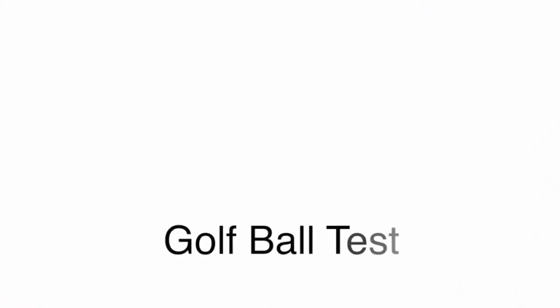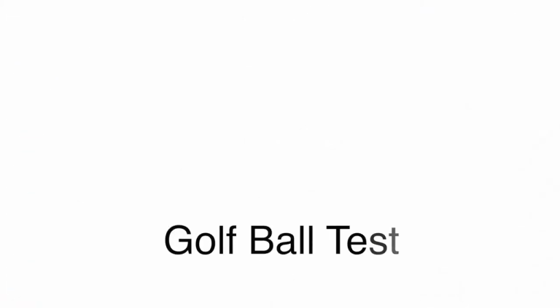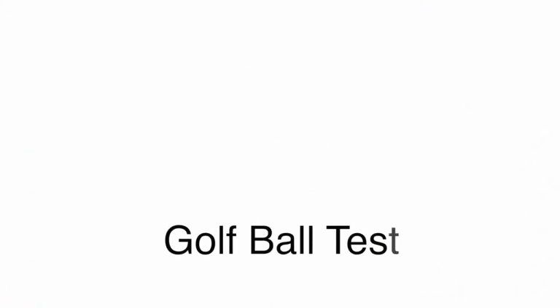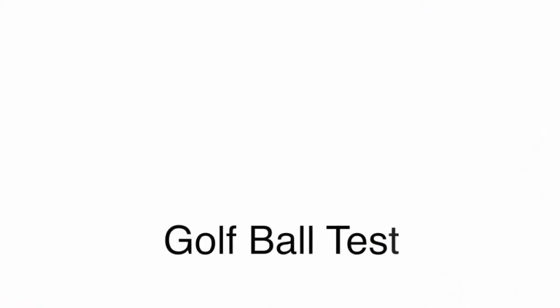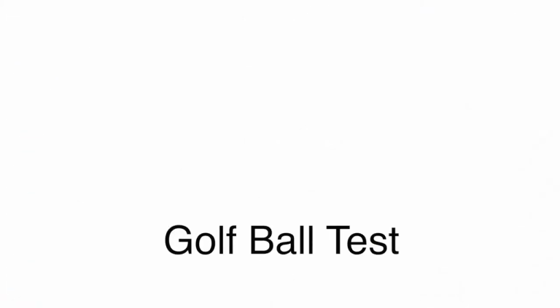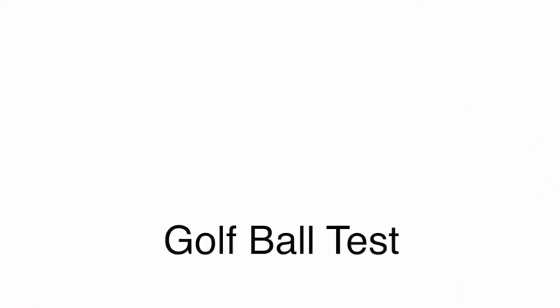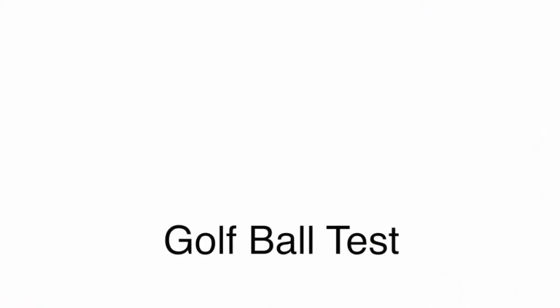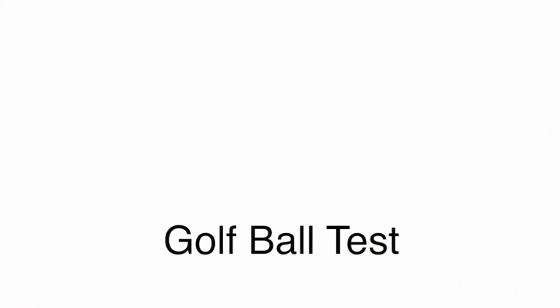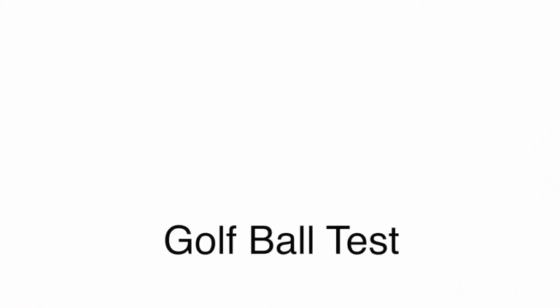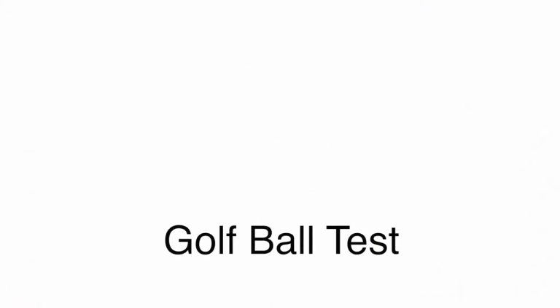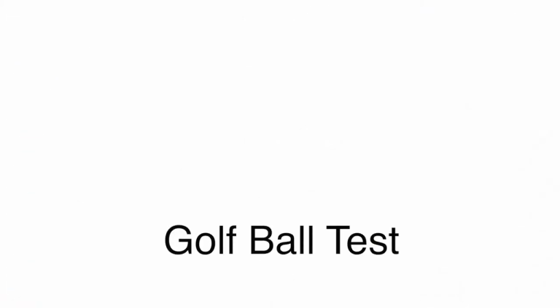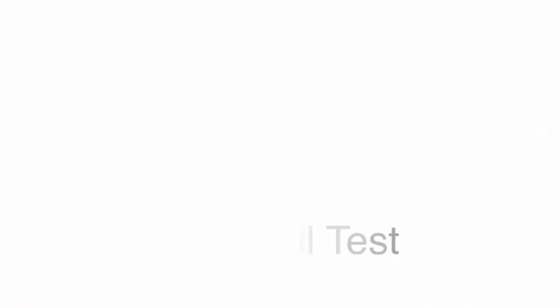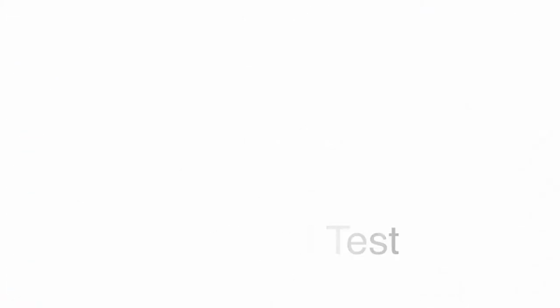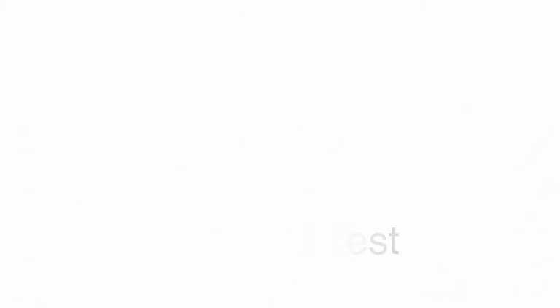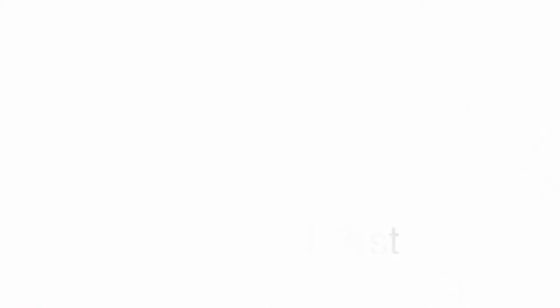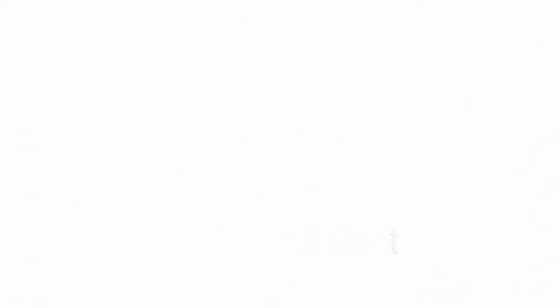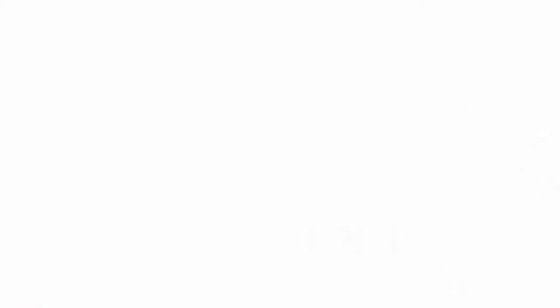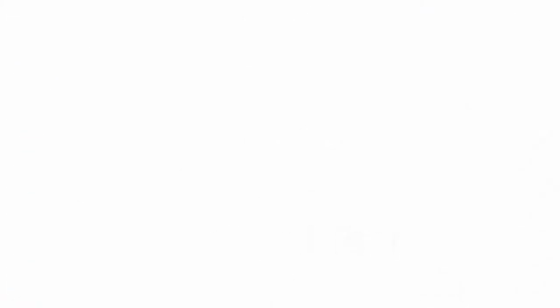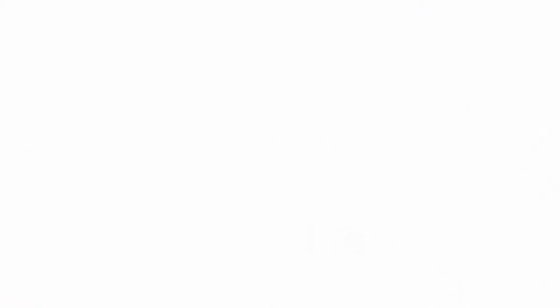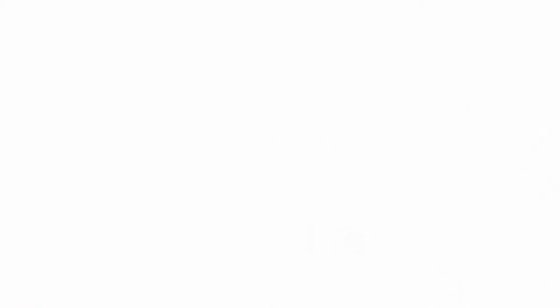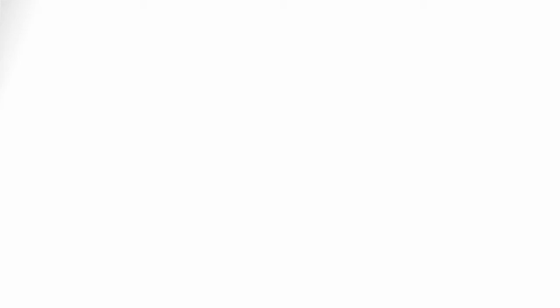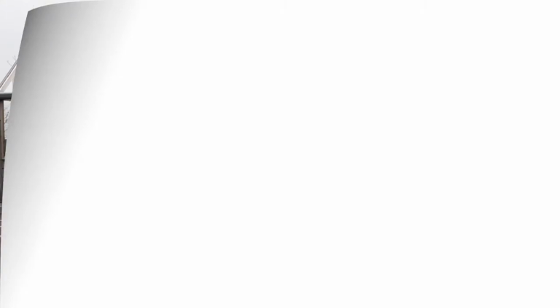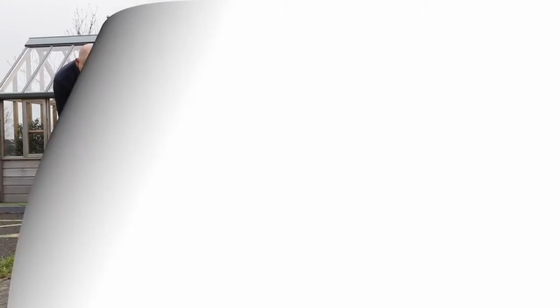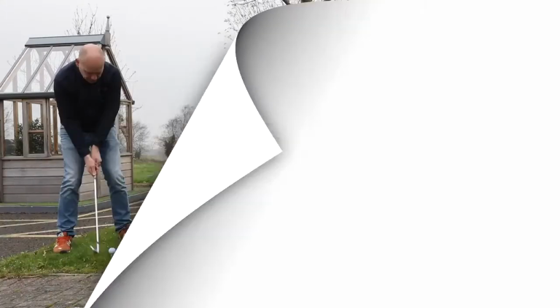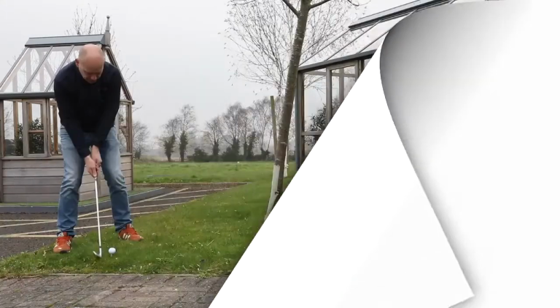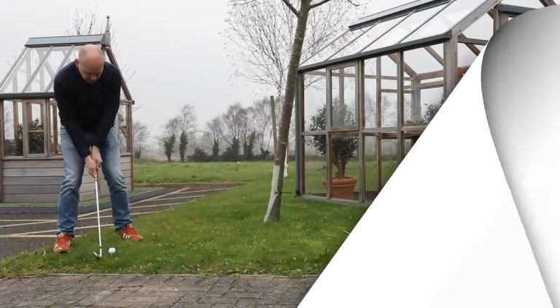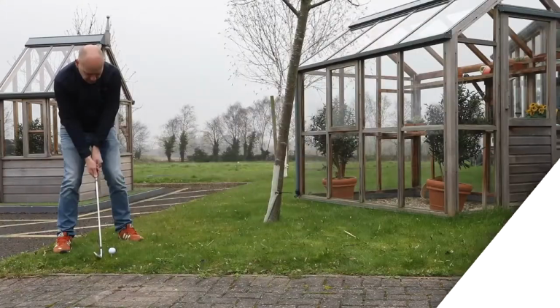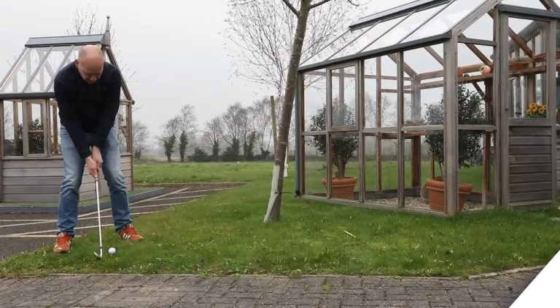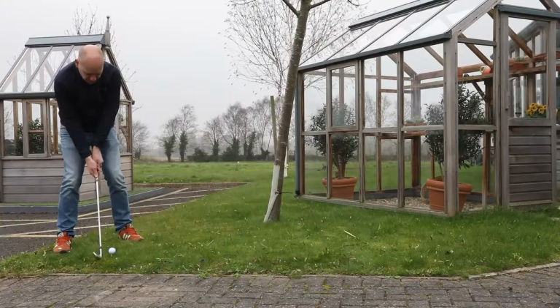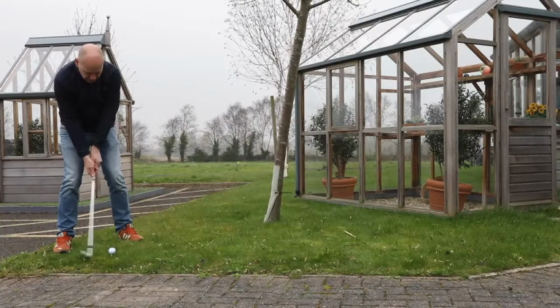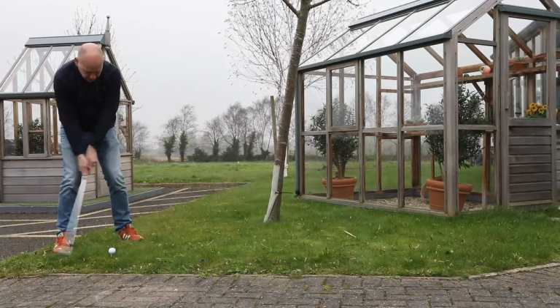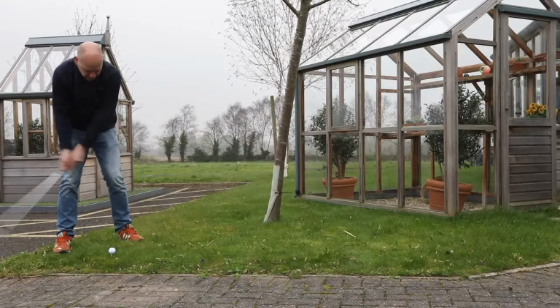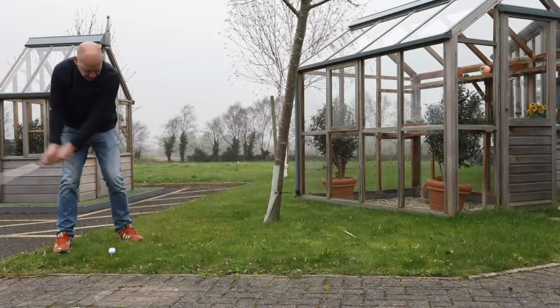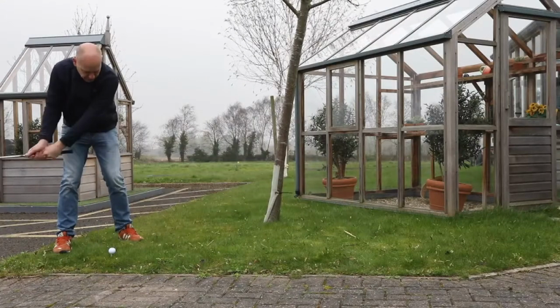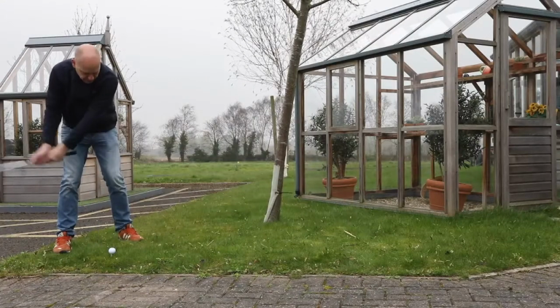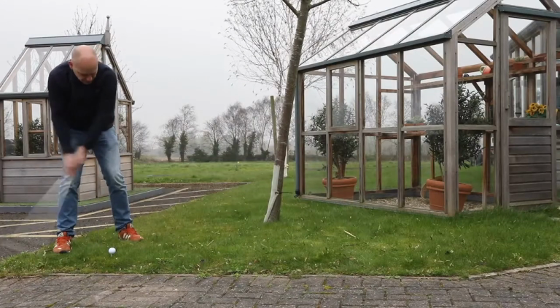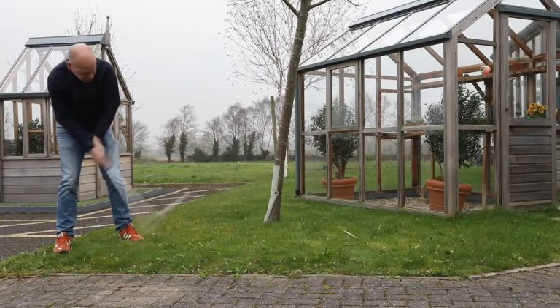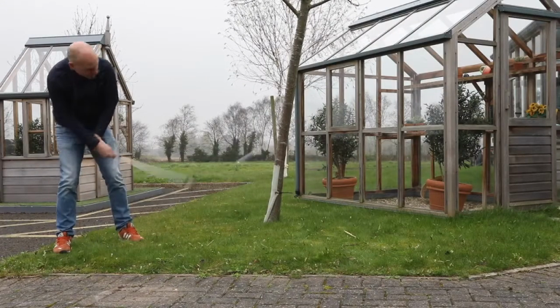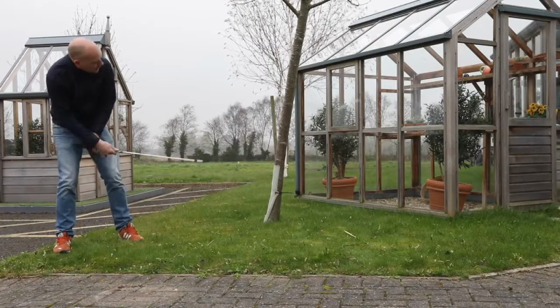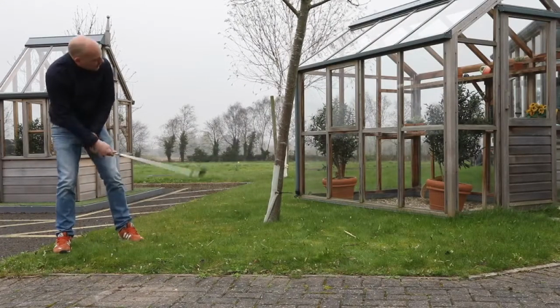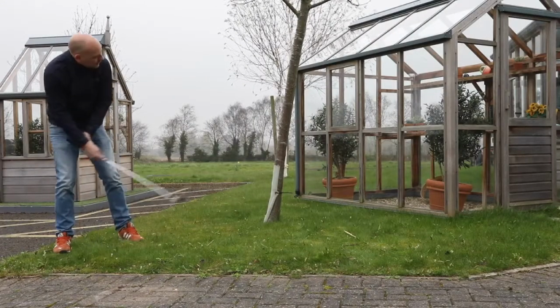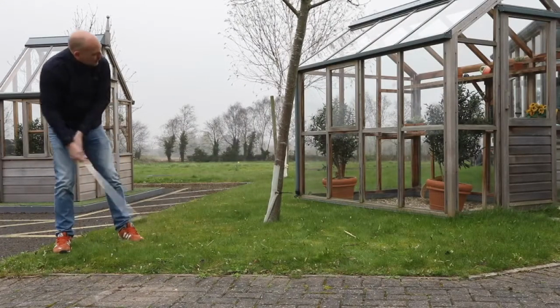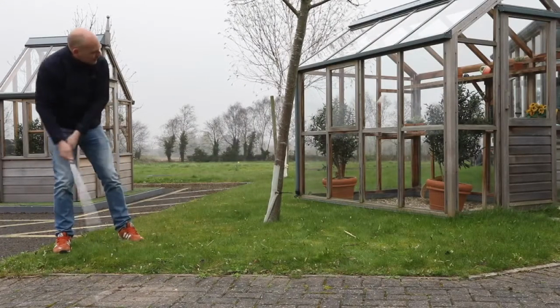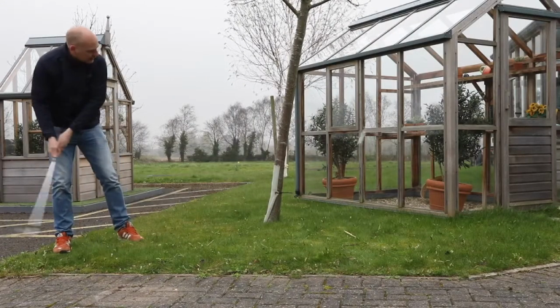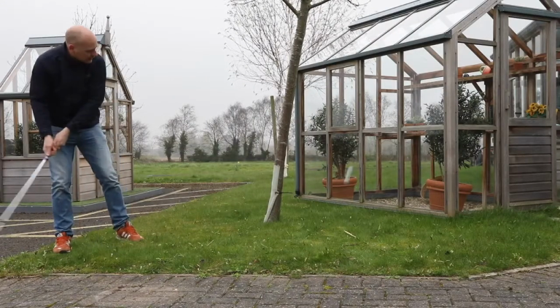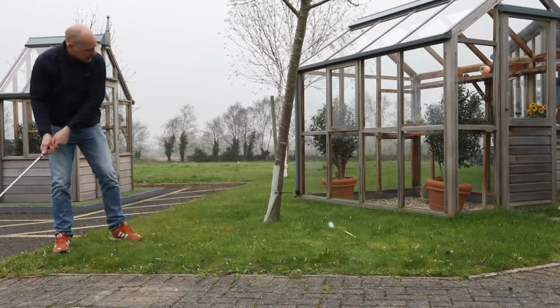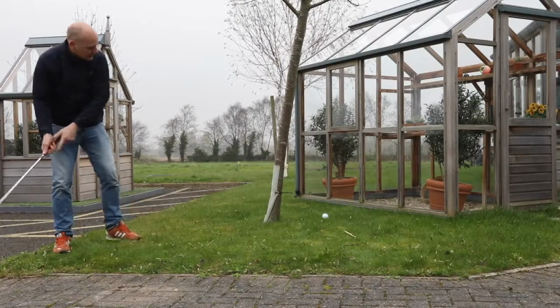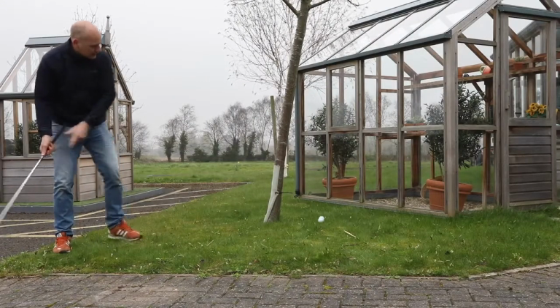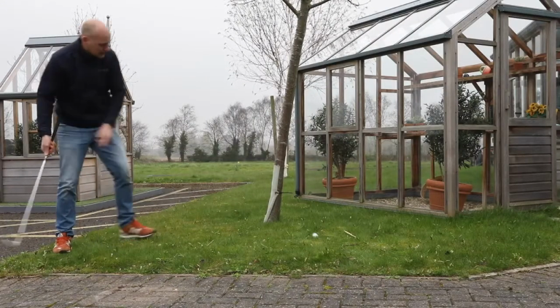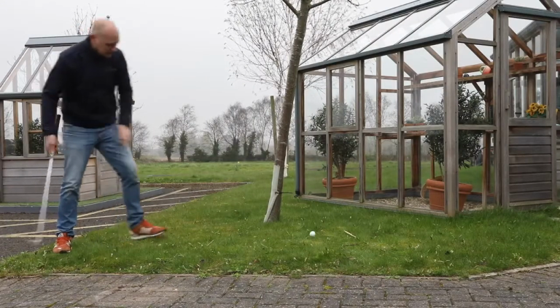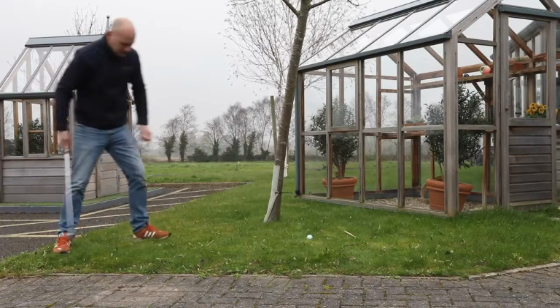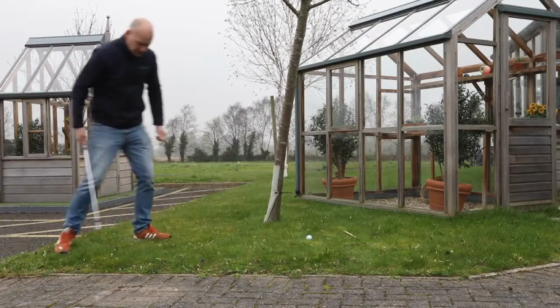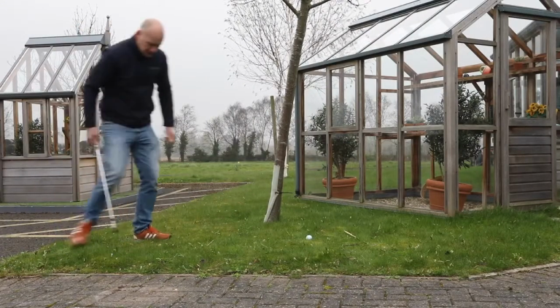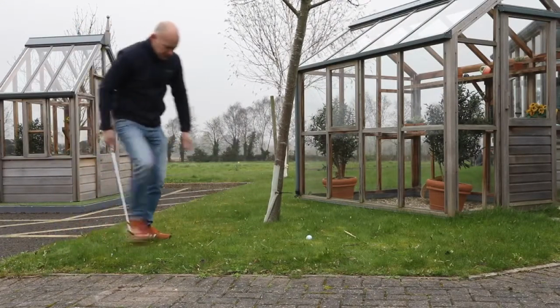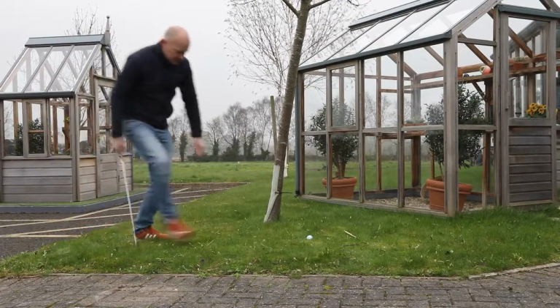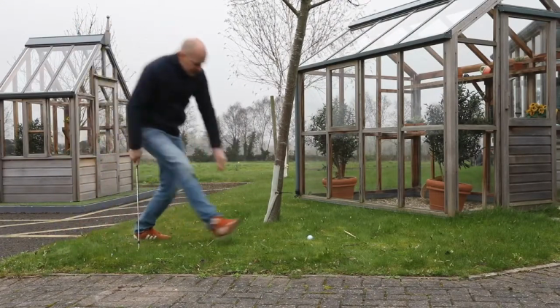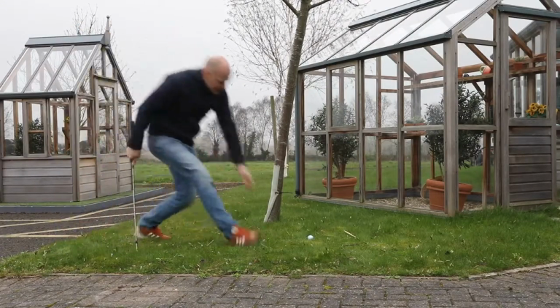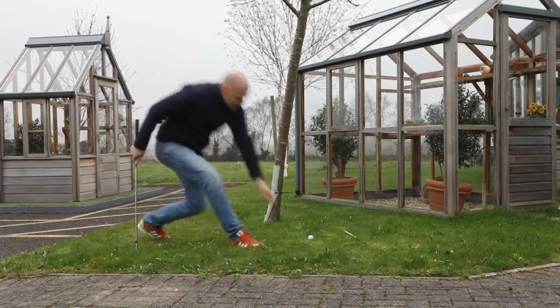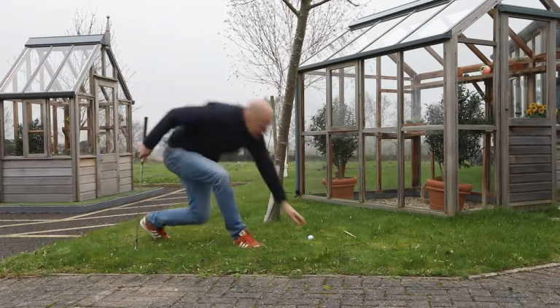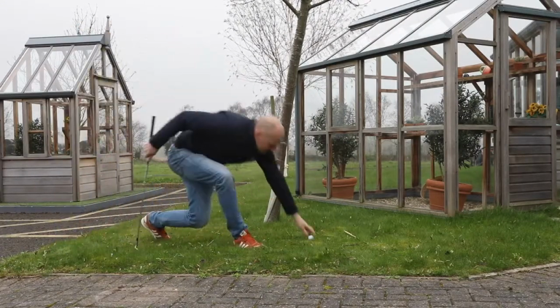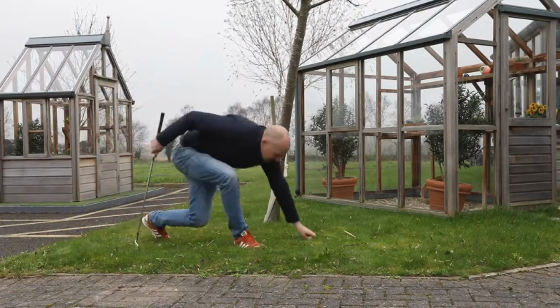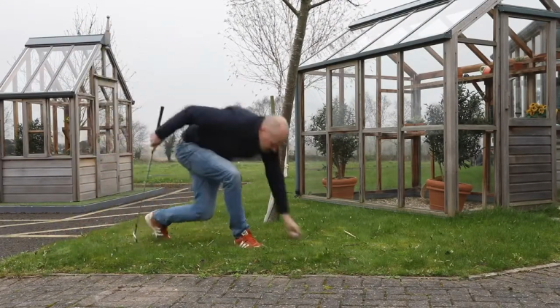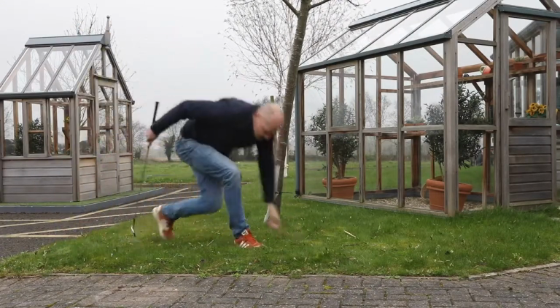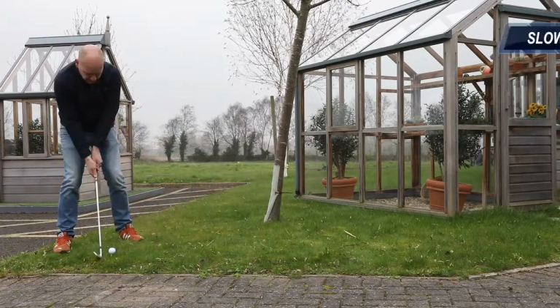We even tested the glazing by using a seven iron striking a golf ball against the glass with little effect.